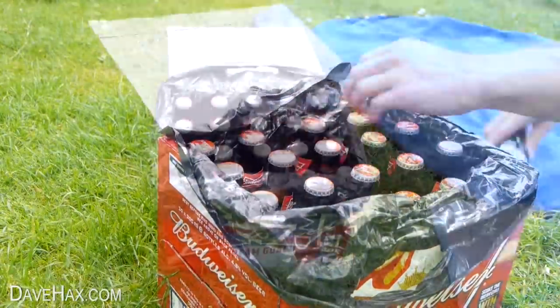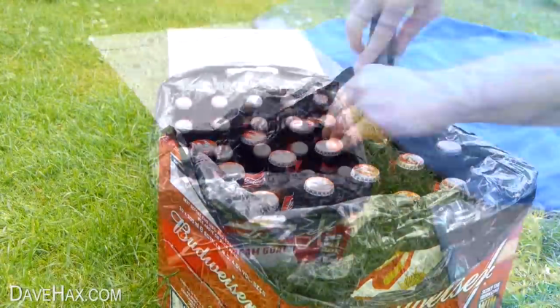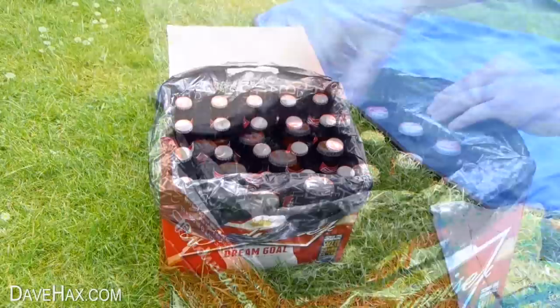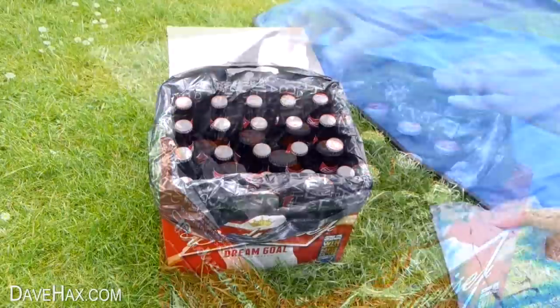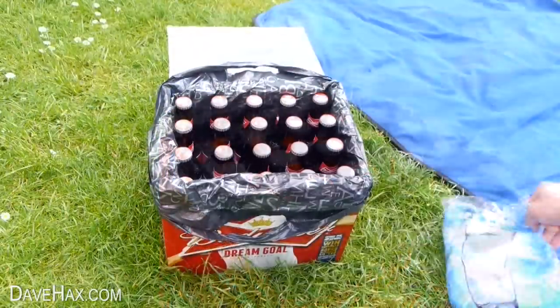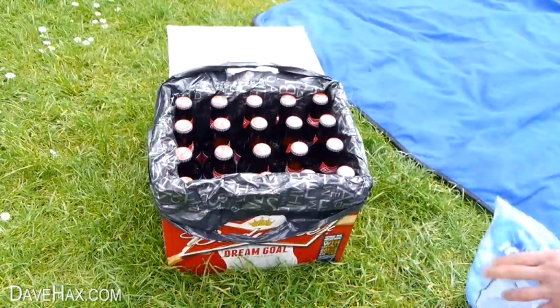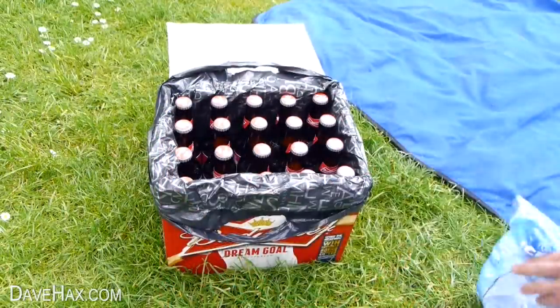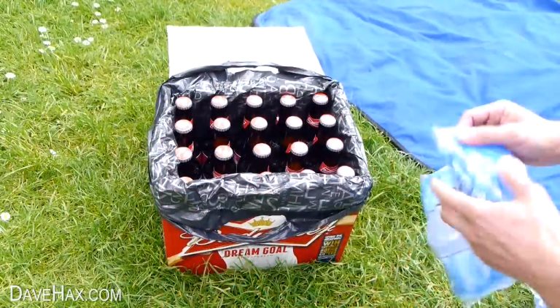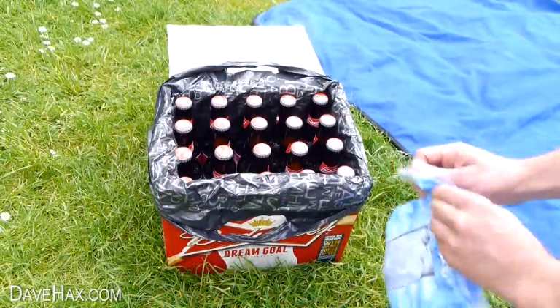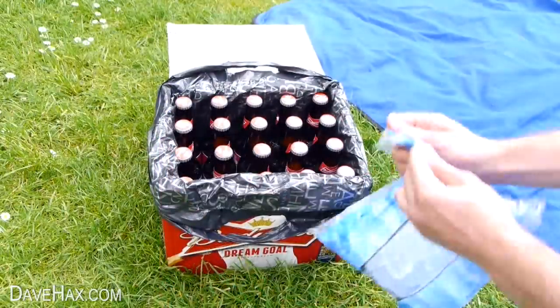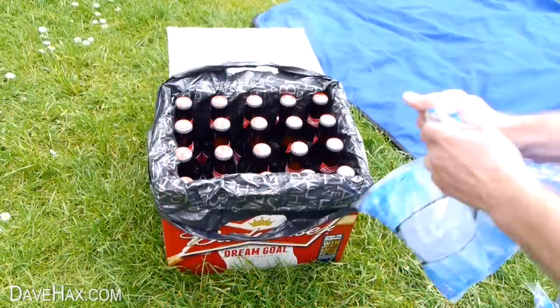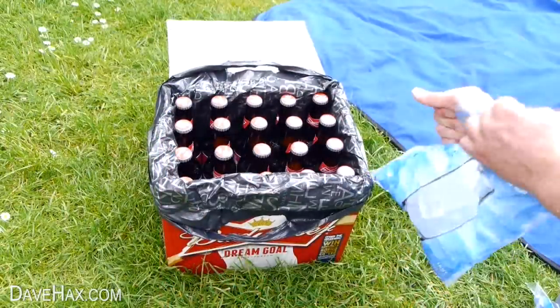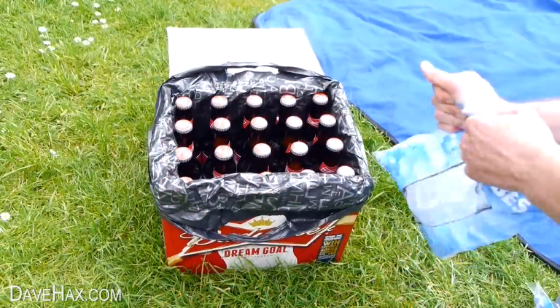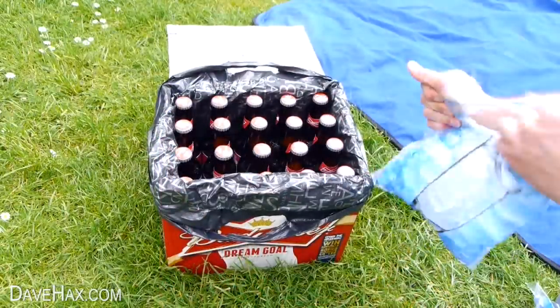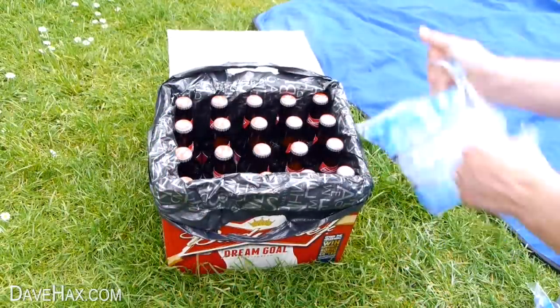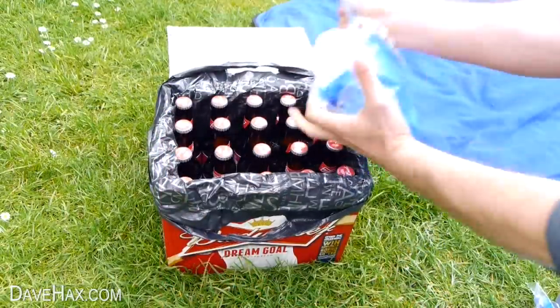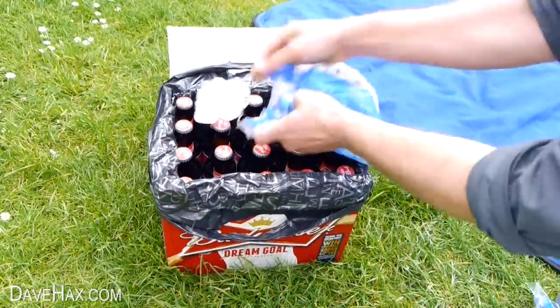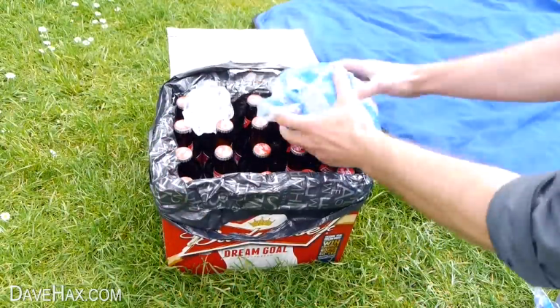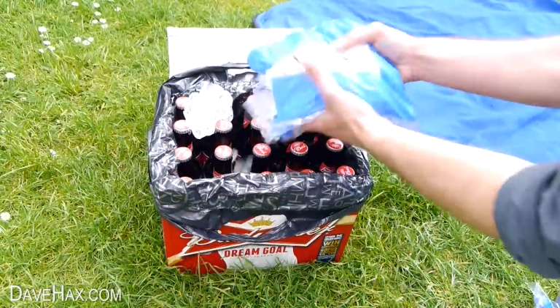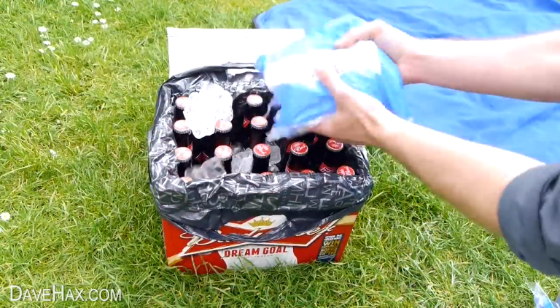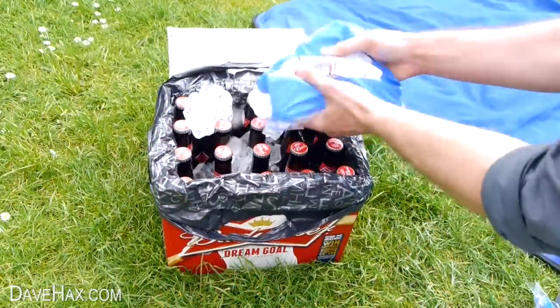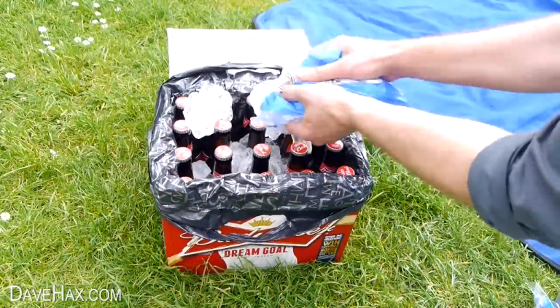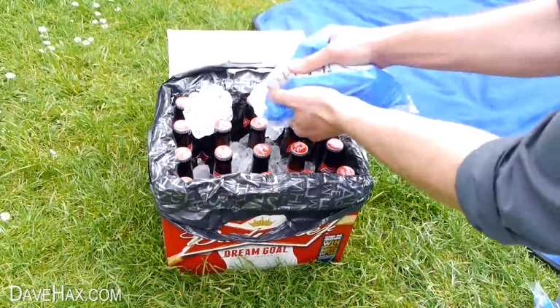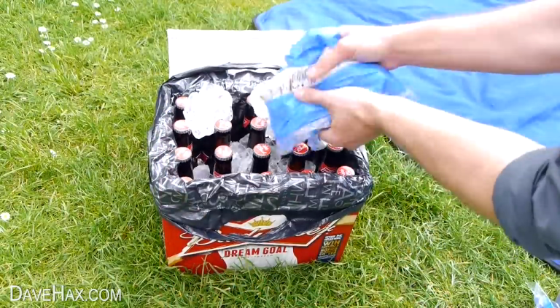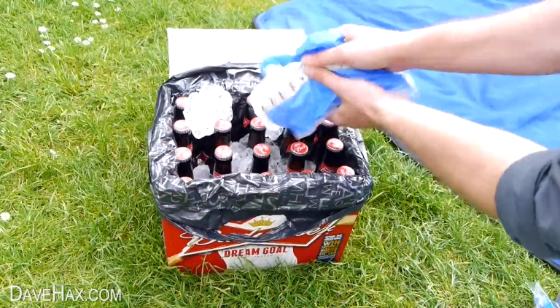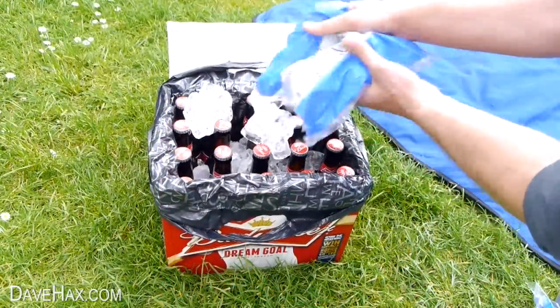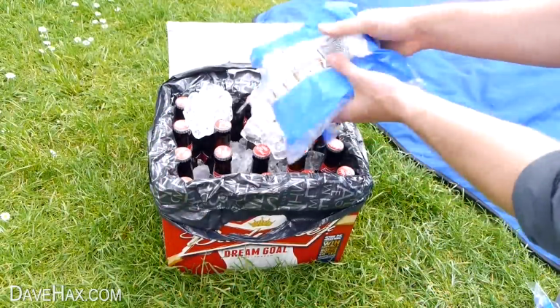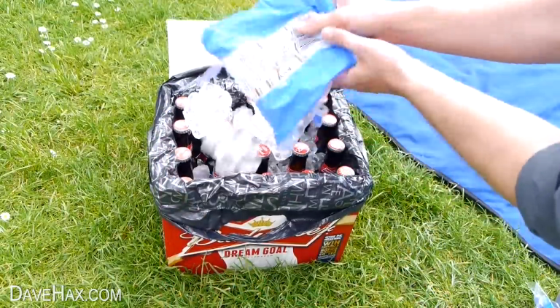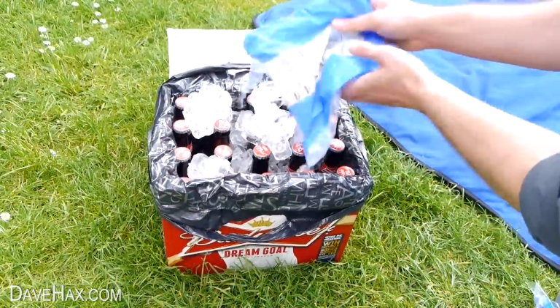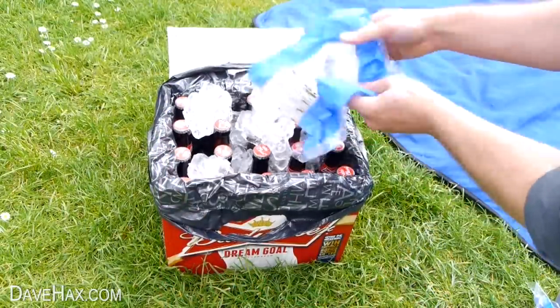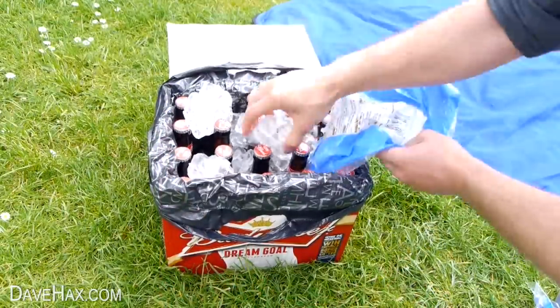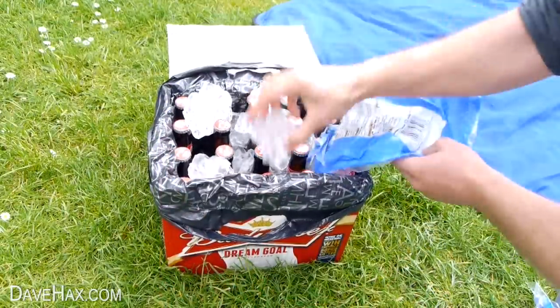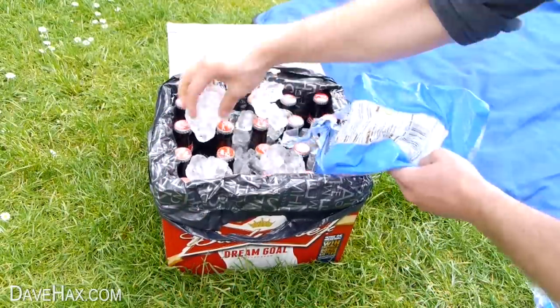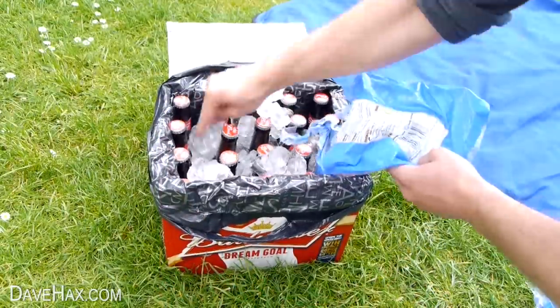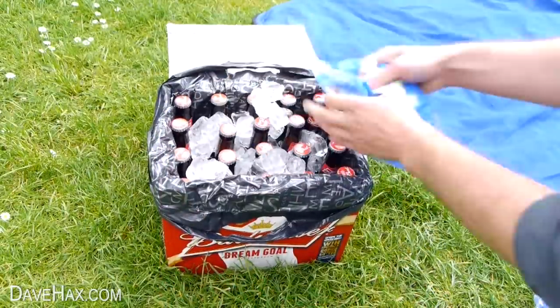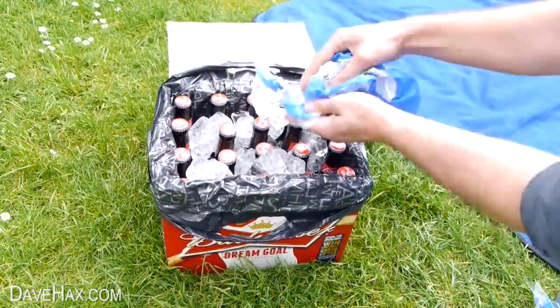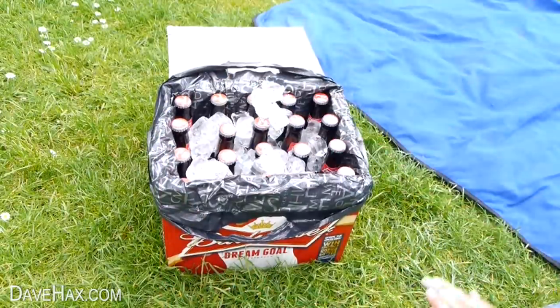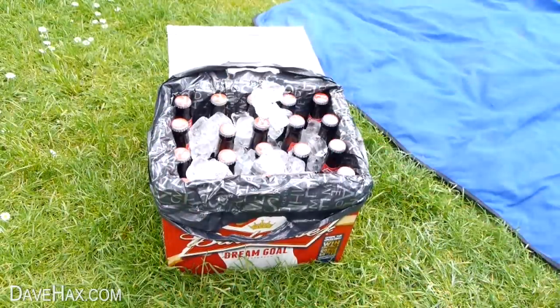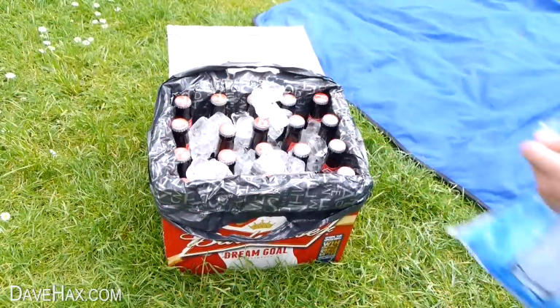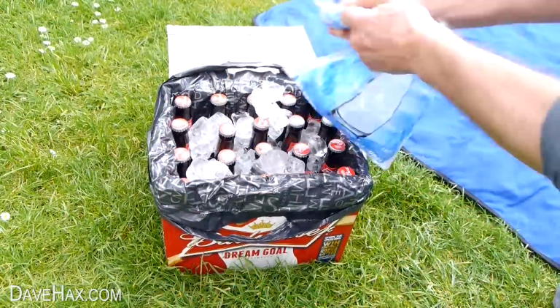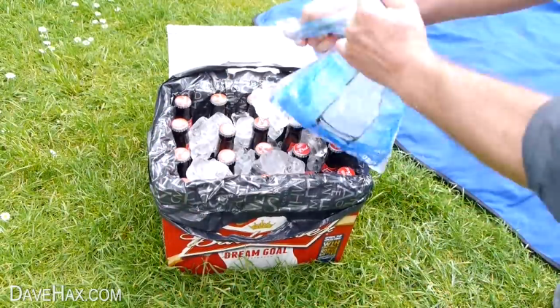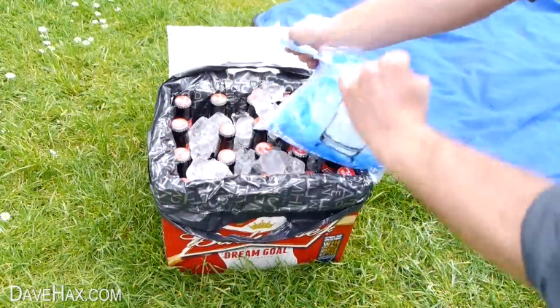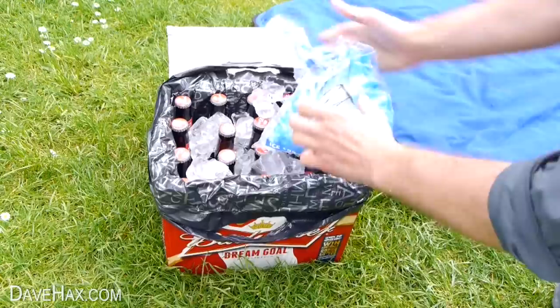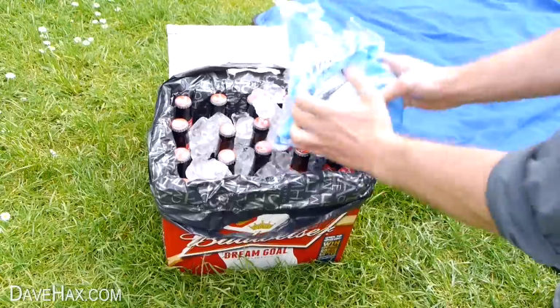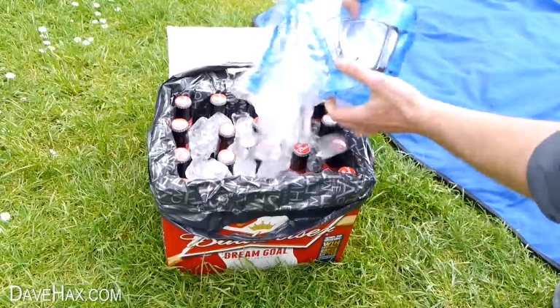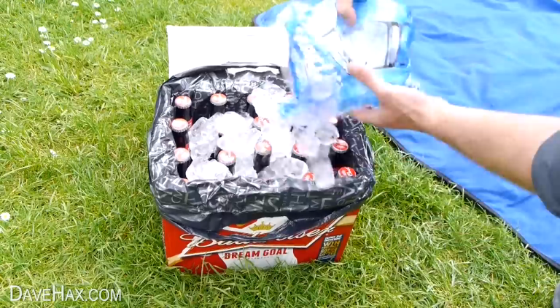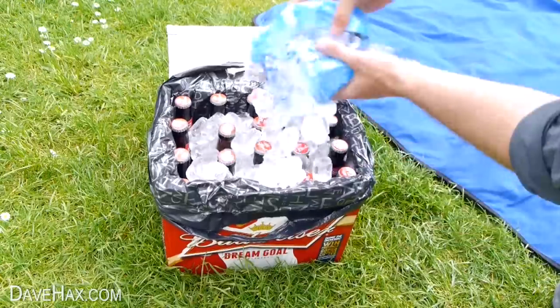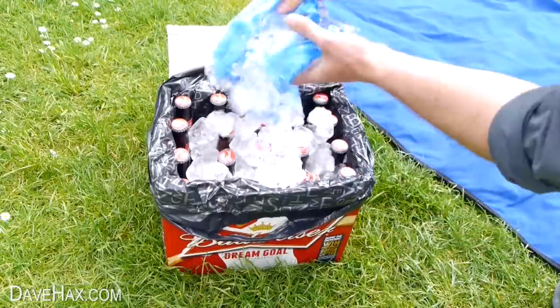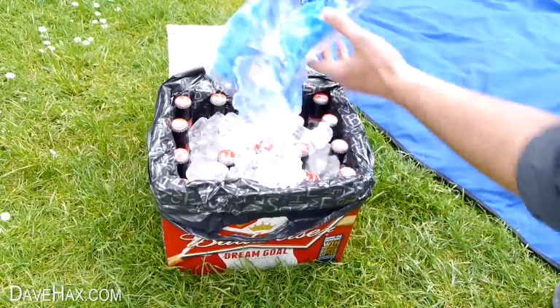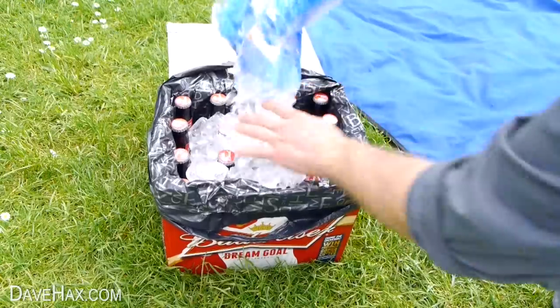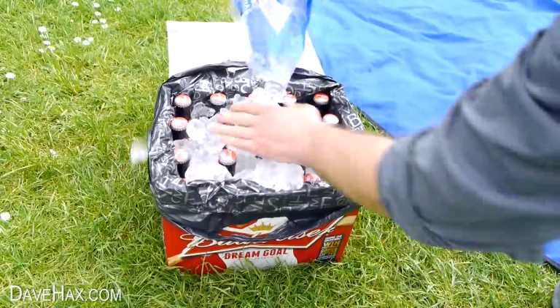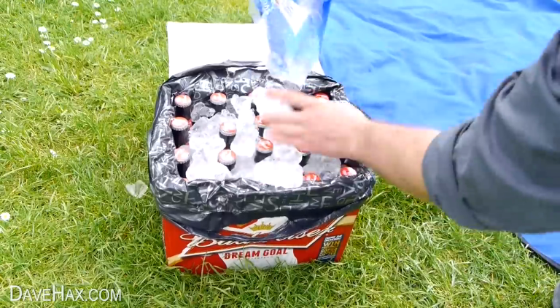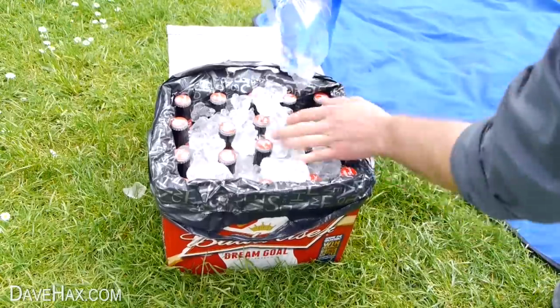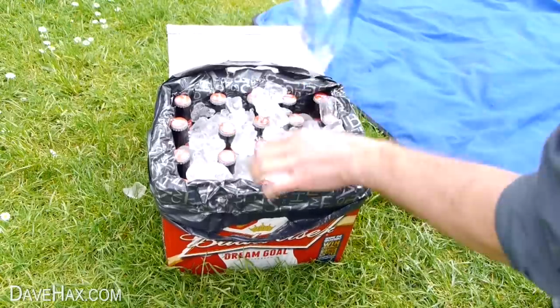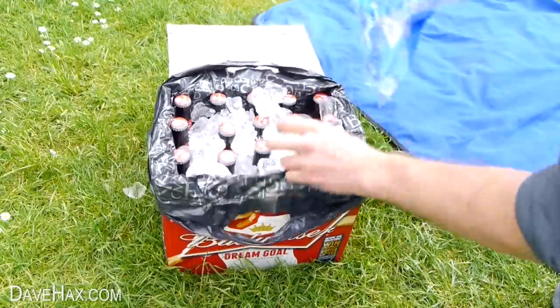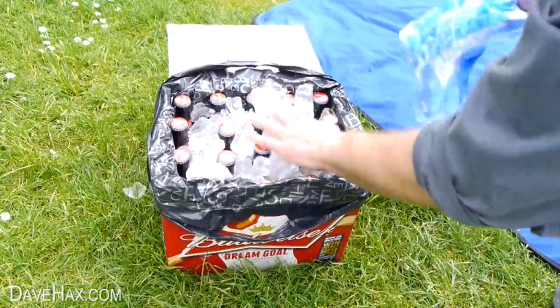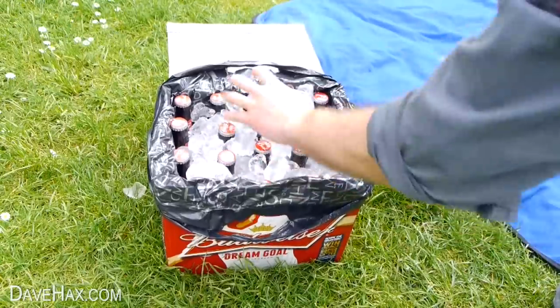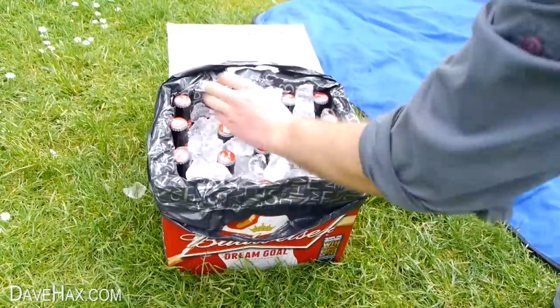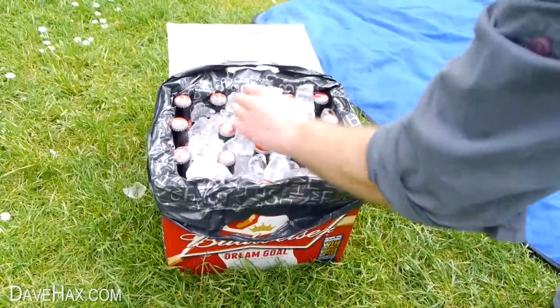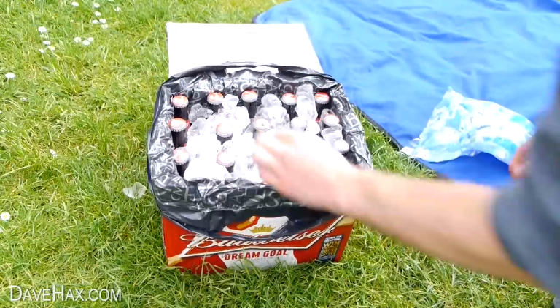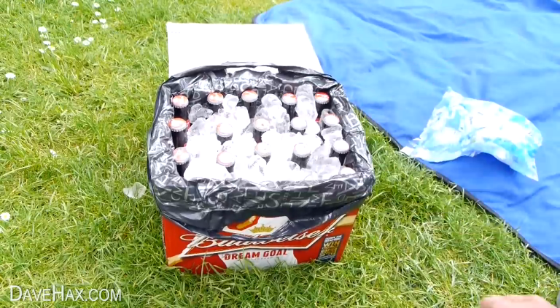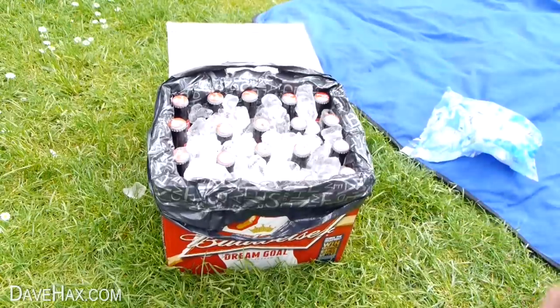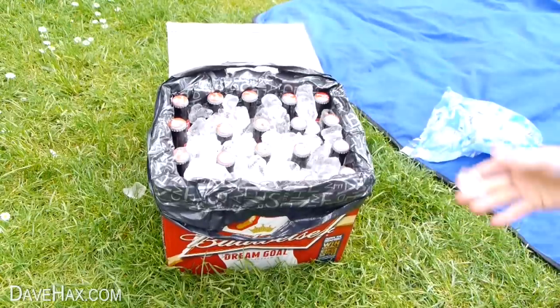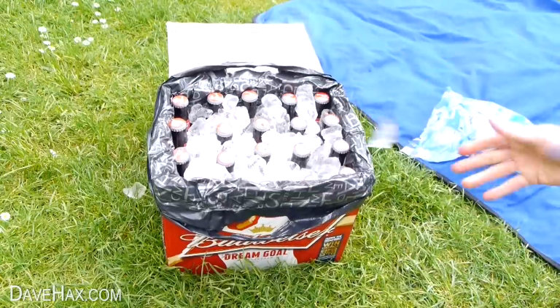Open up the ice and tip it into the box all over the bottles. And there we have our really simple cool box.